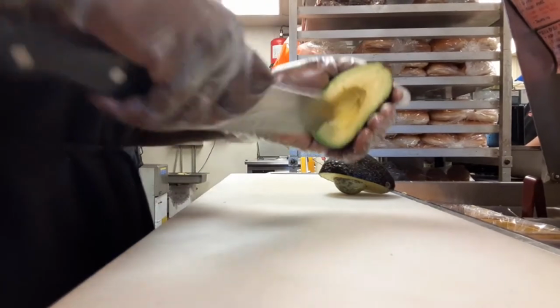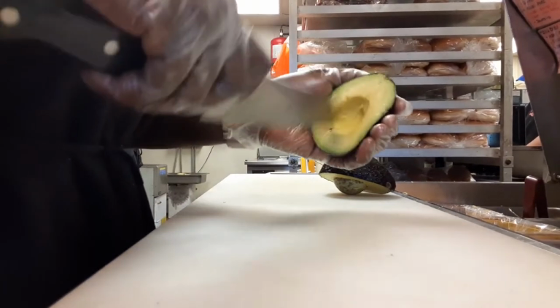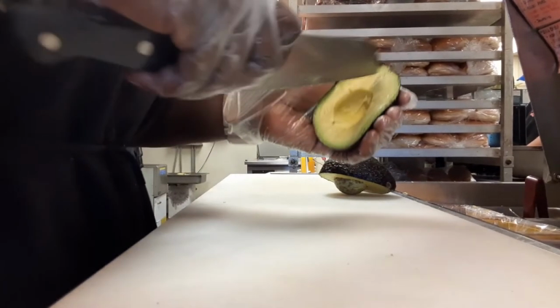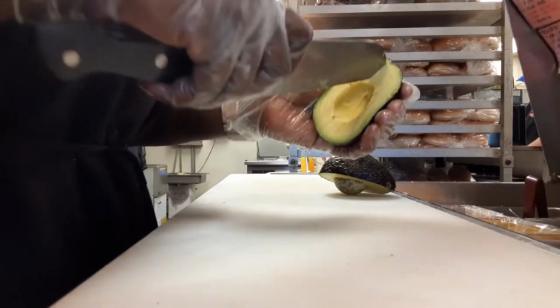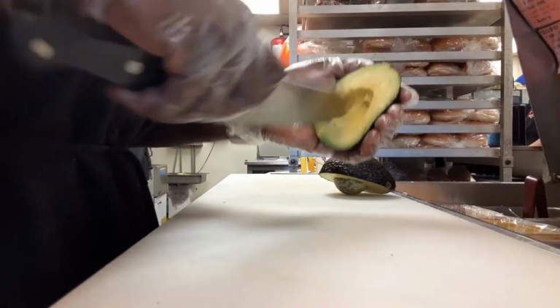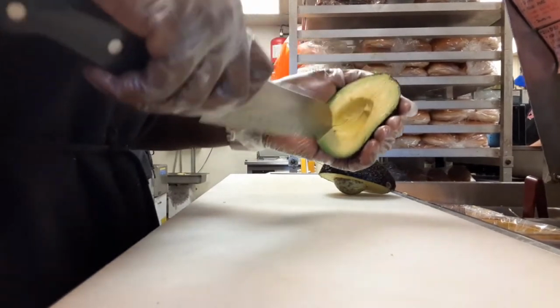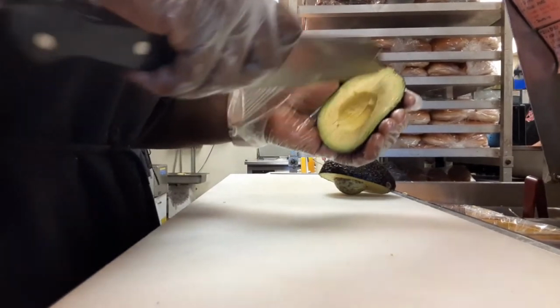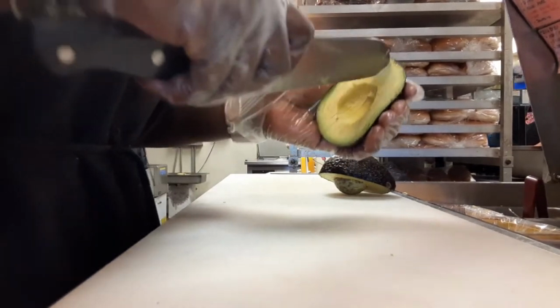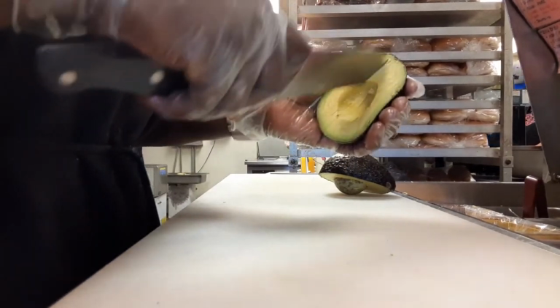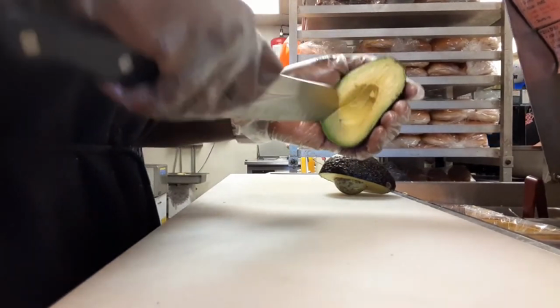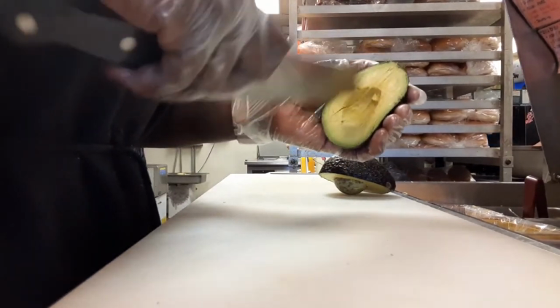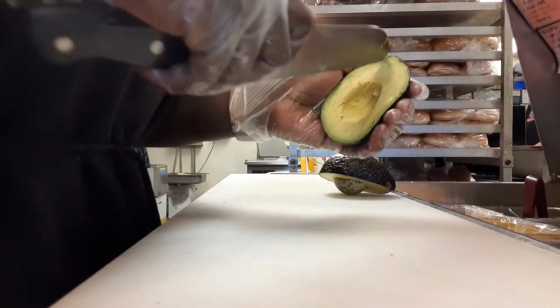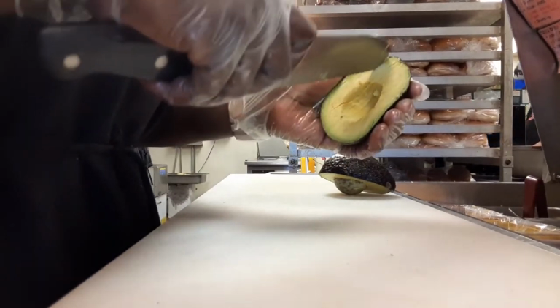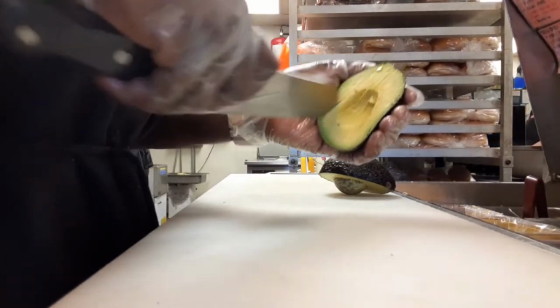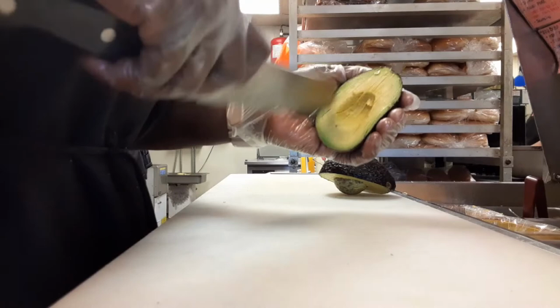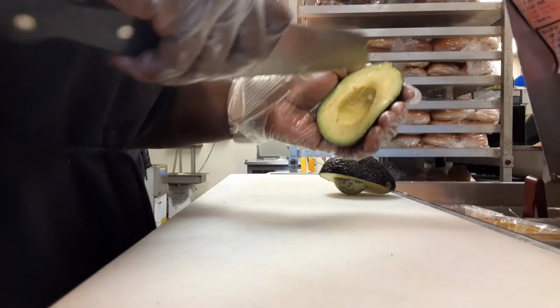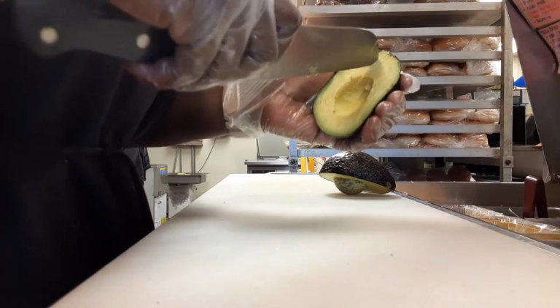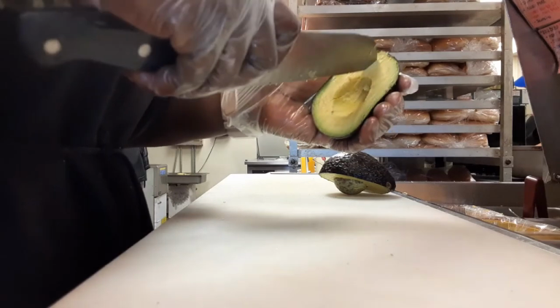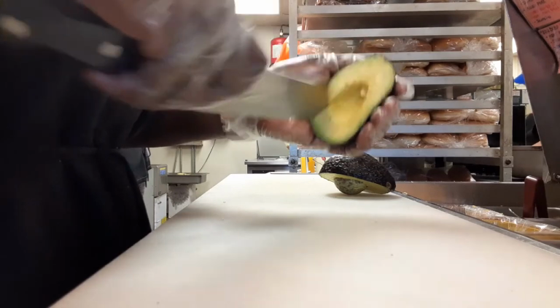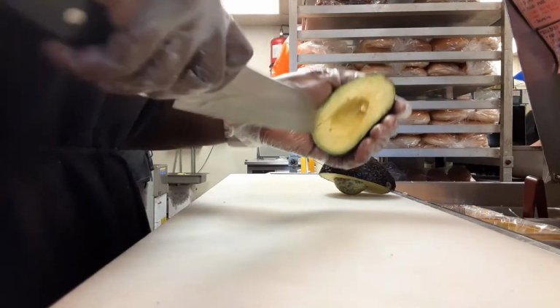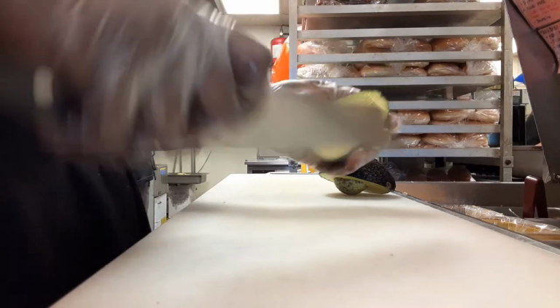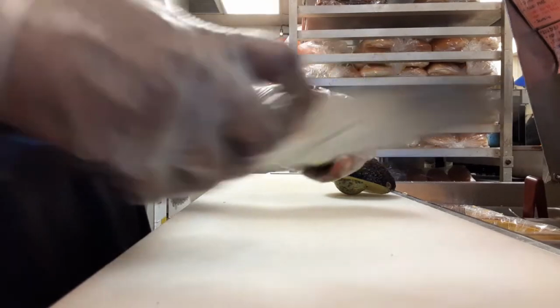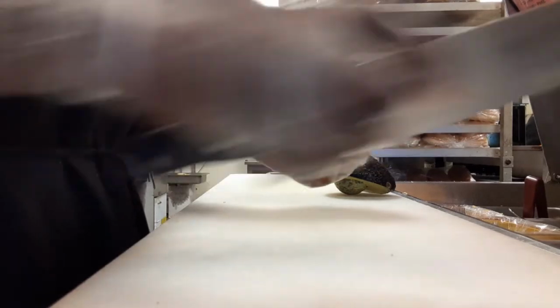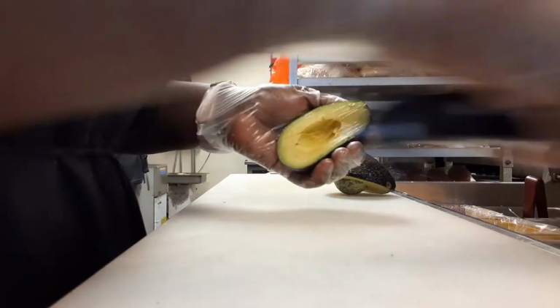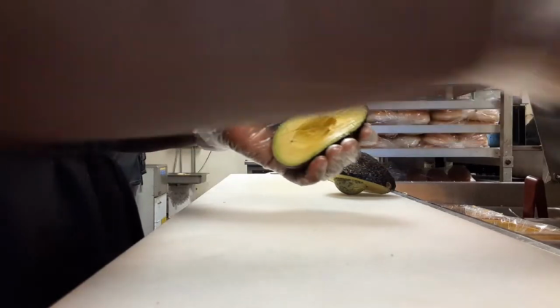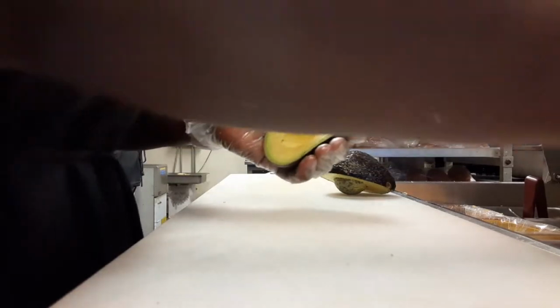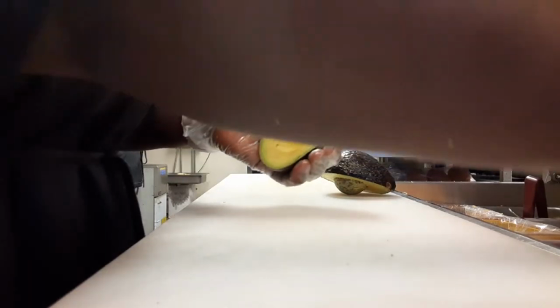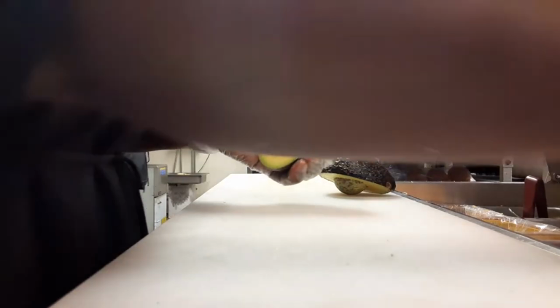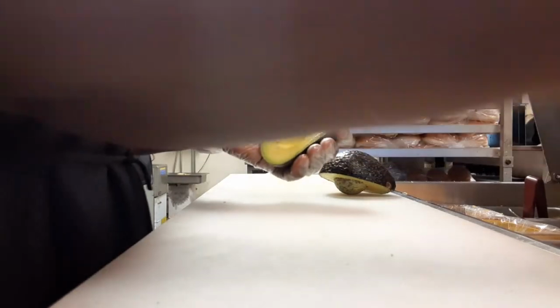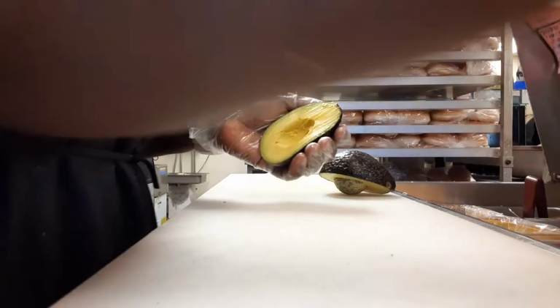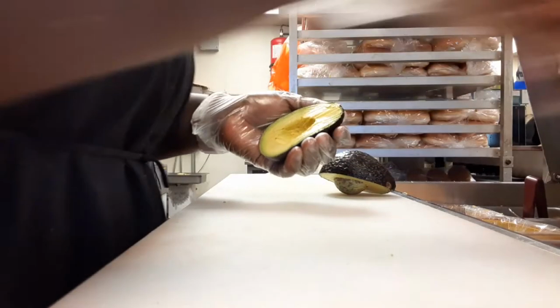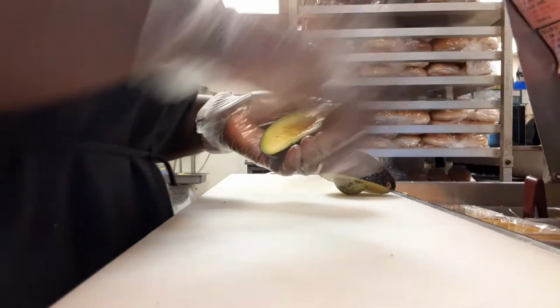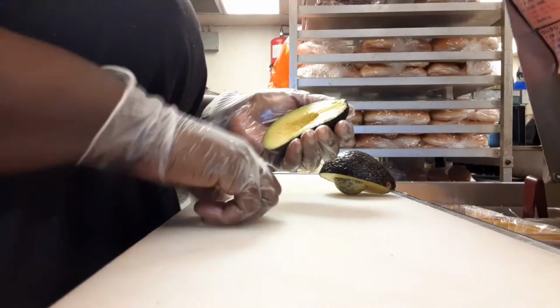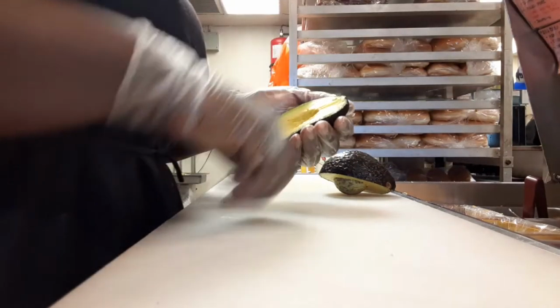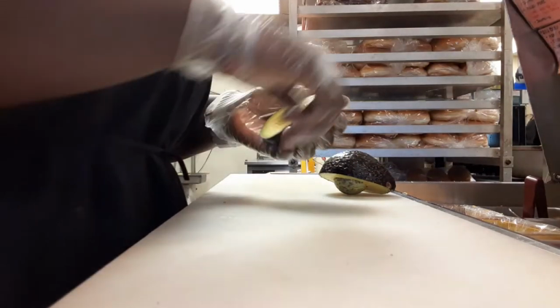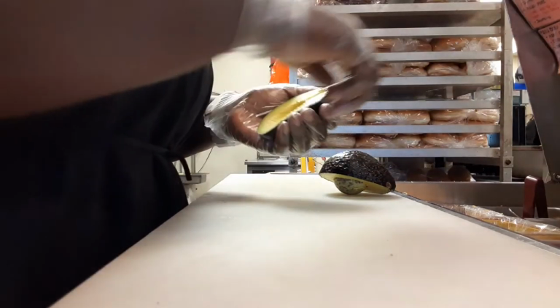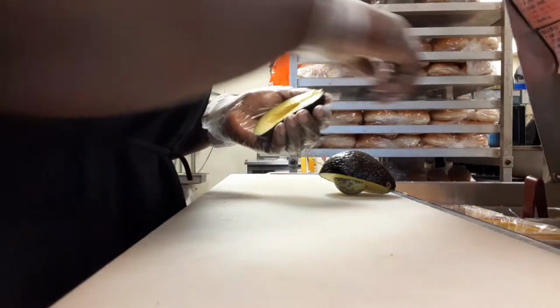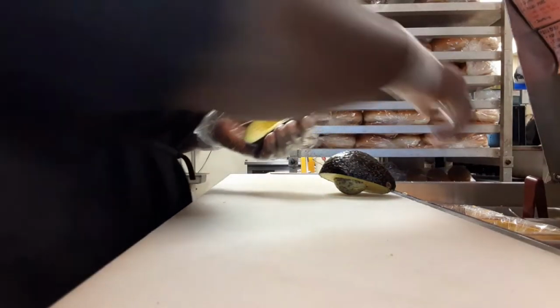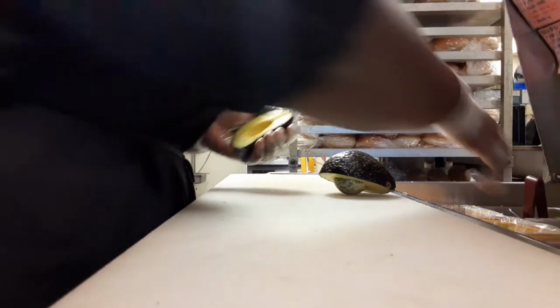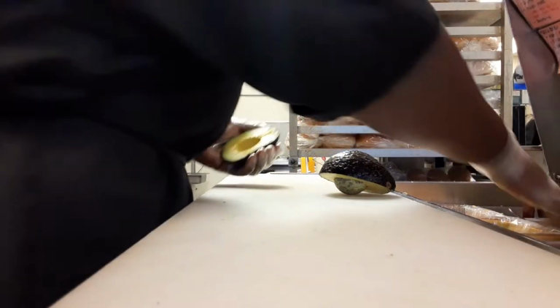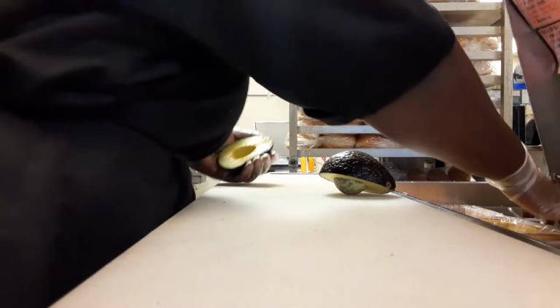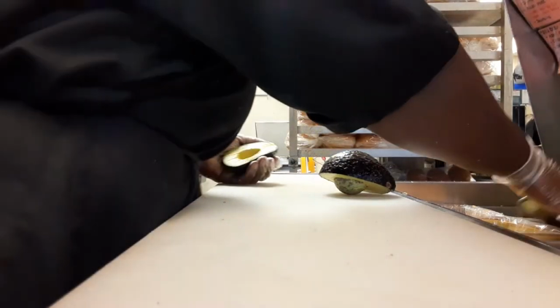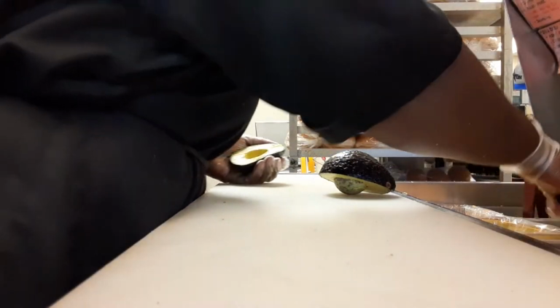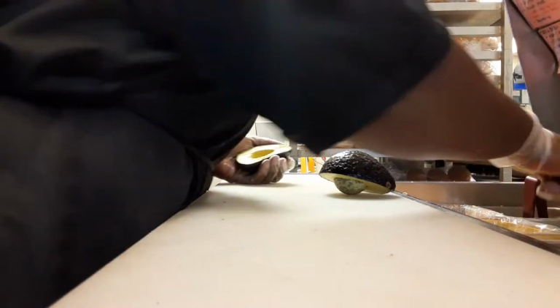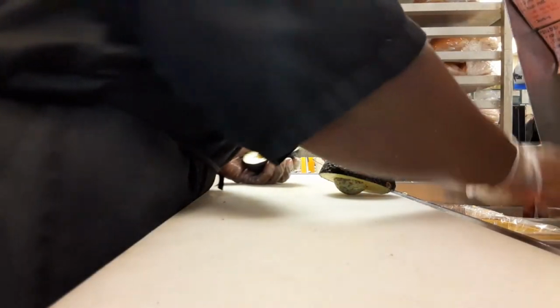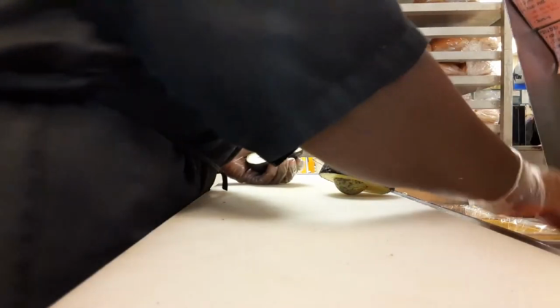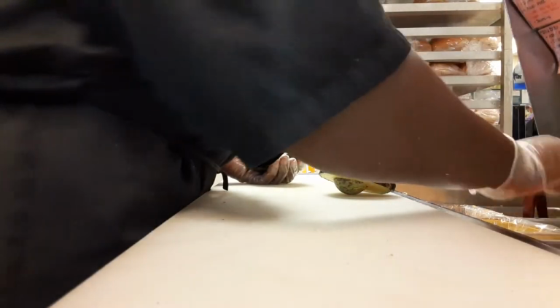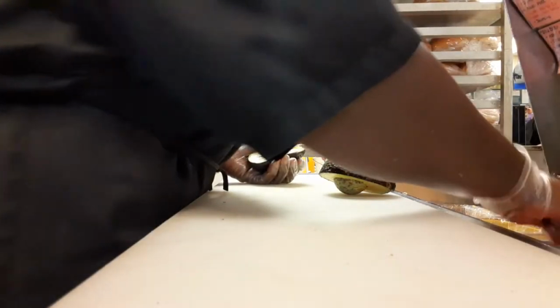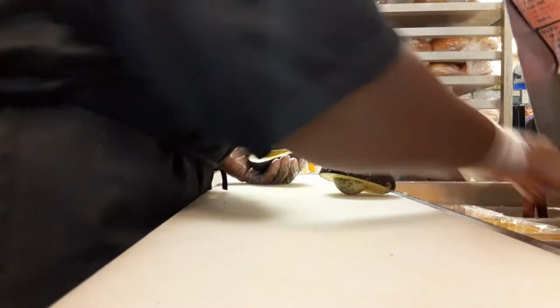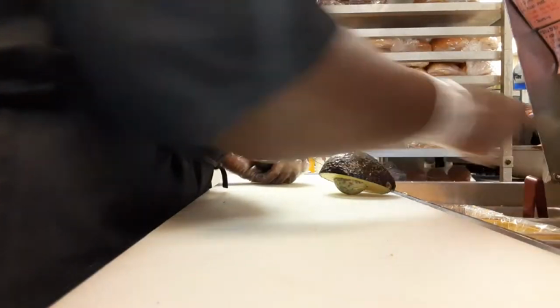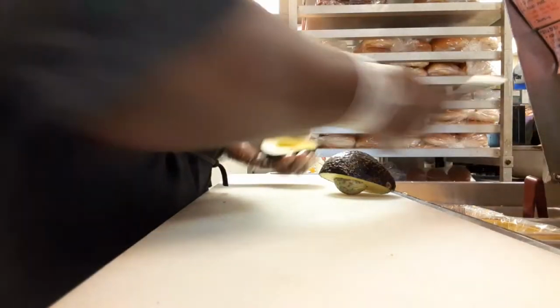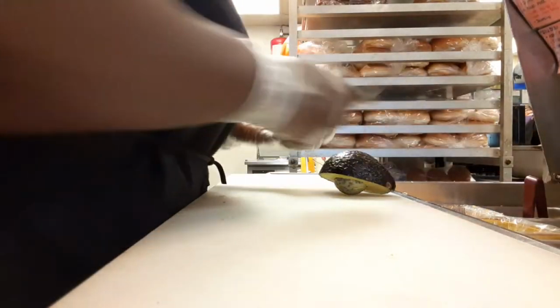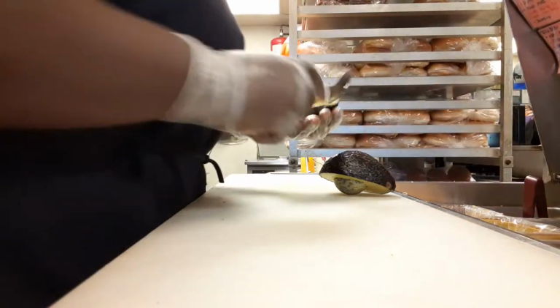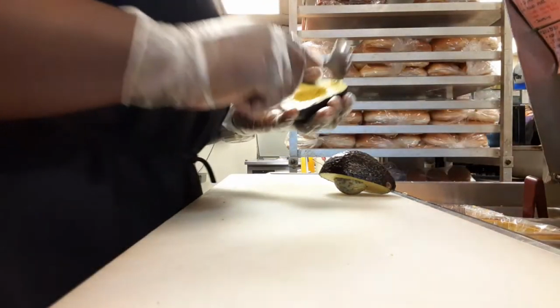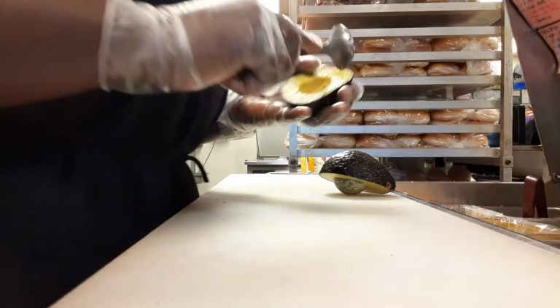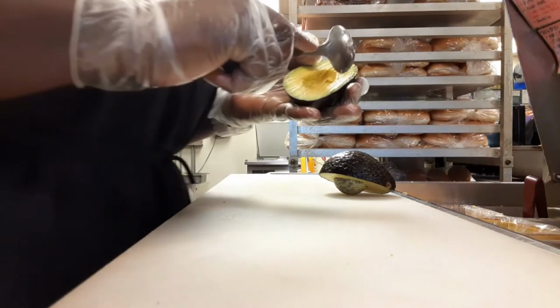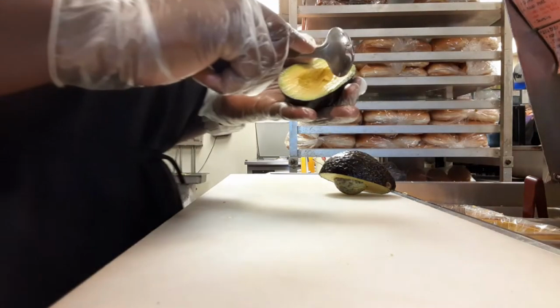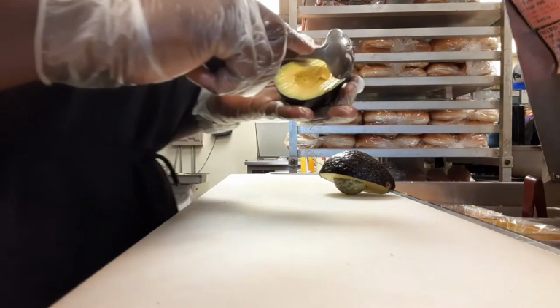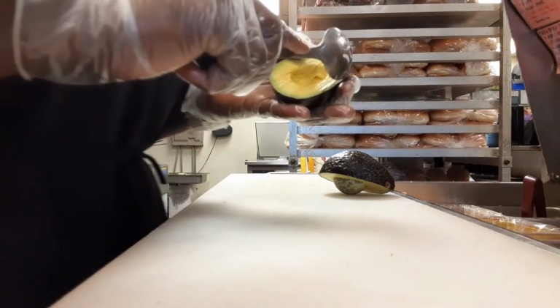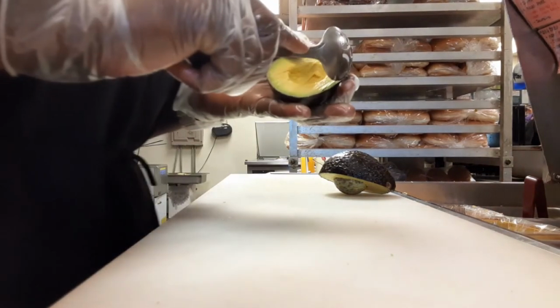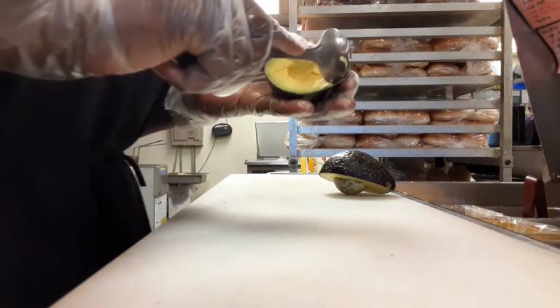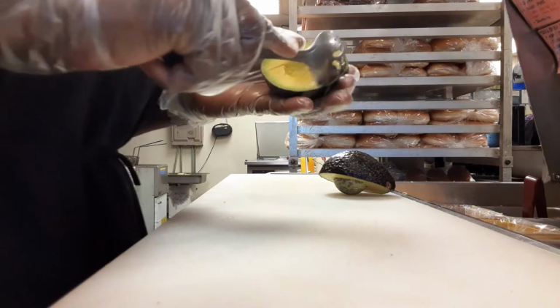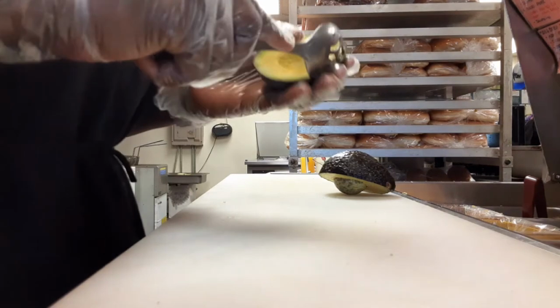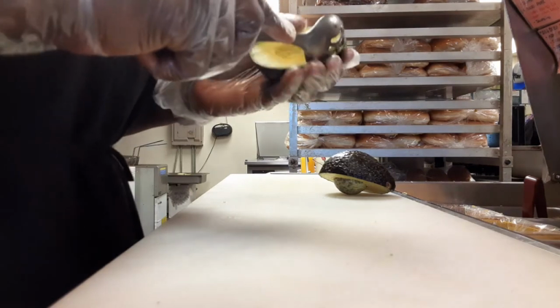And be very careful here. I move fast, but don't cut your fingers off.